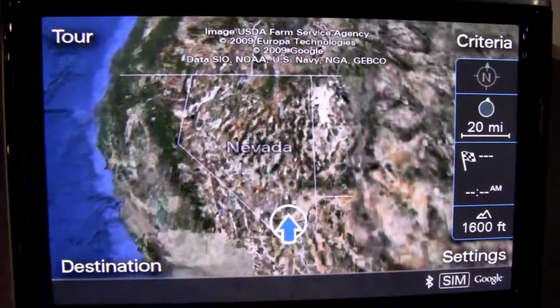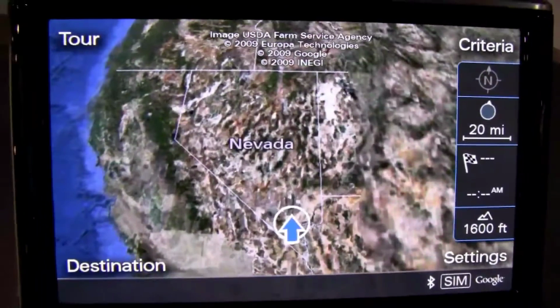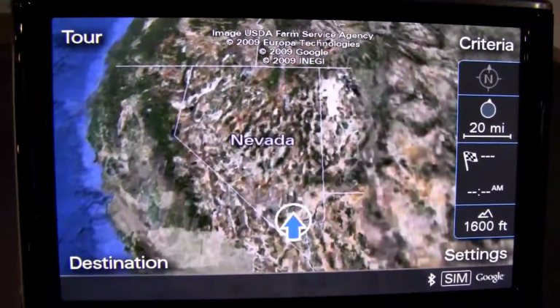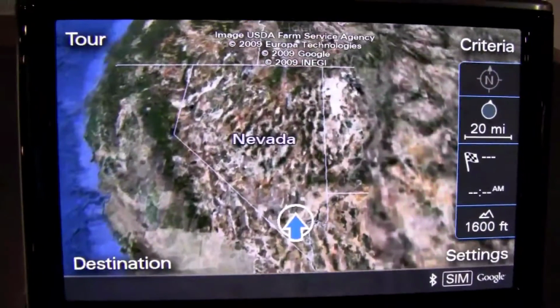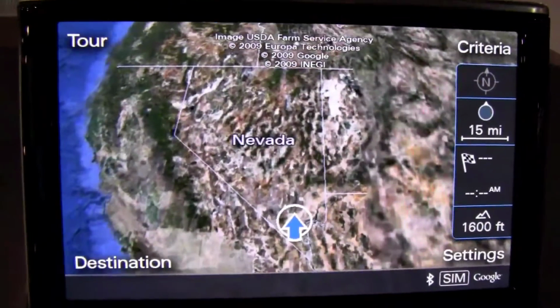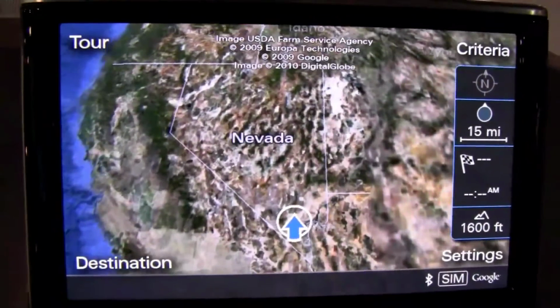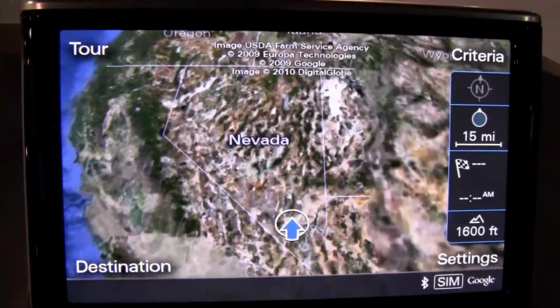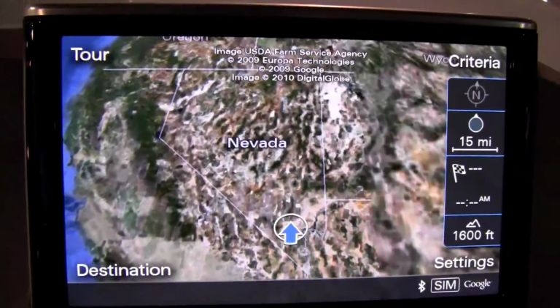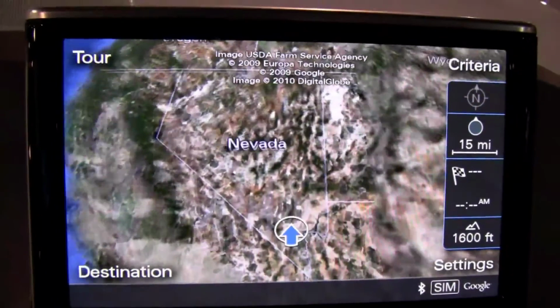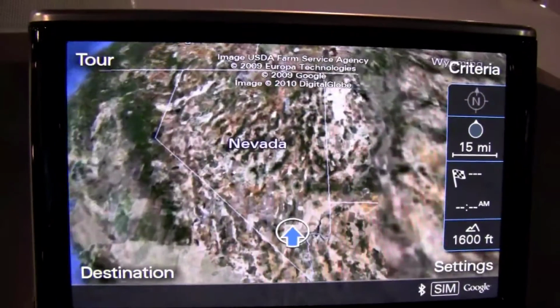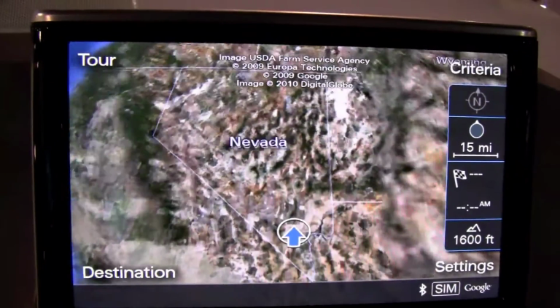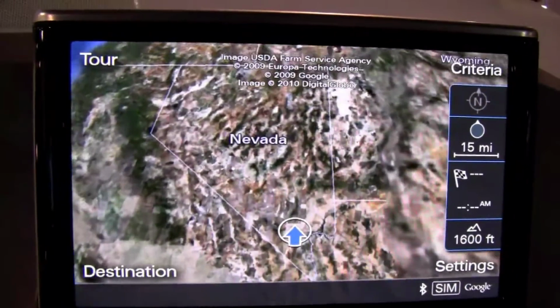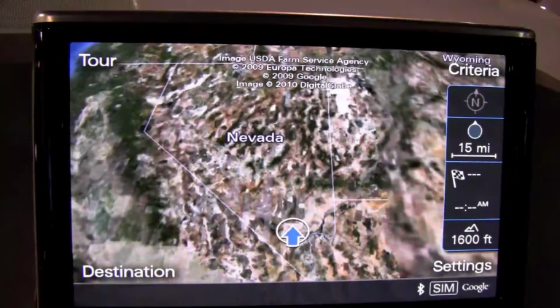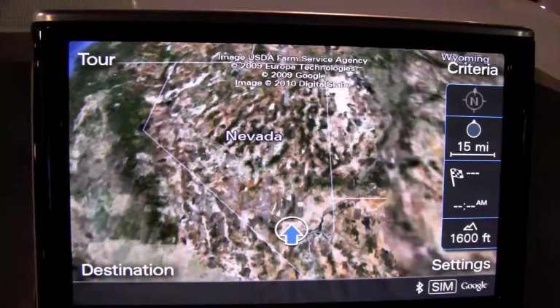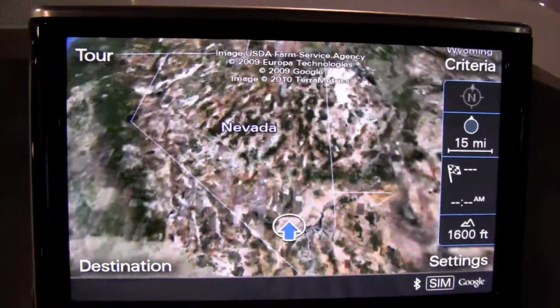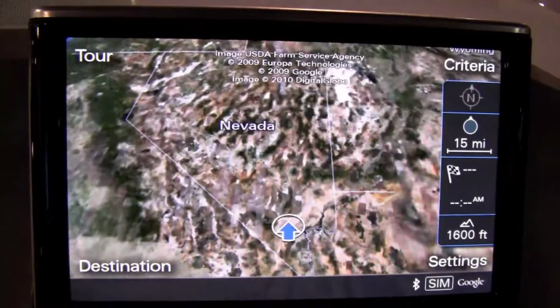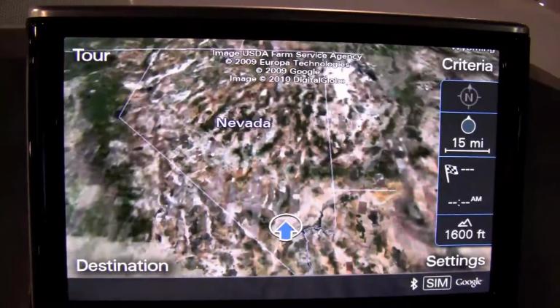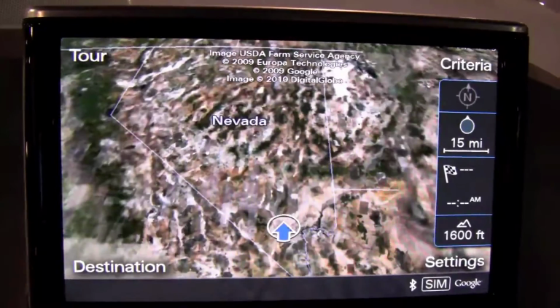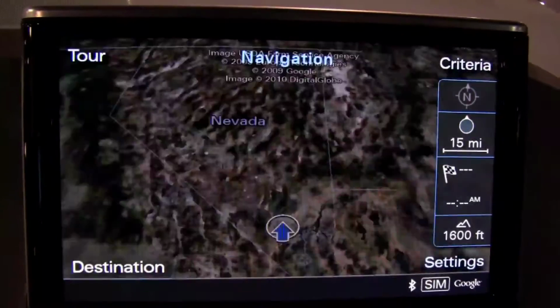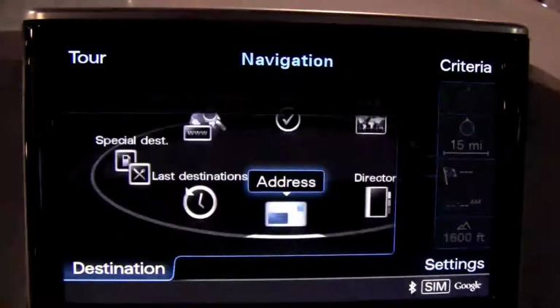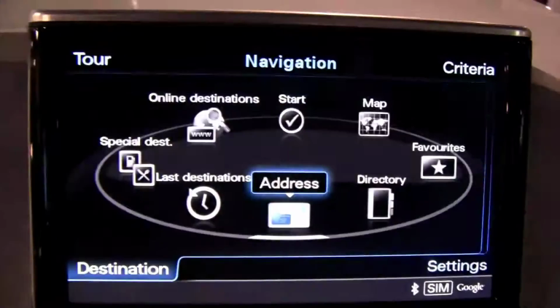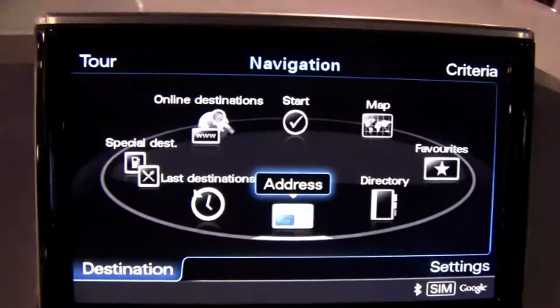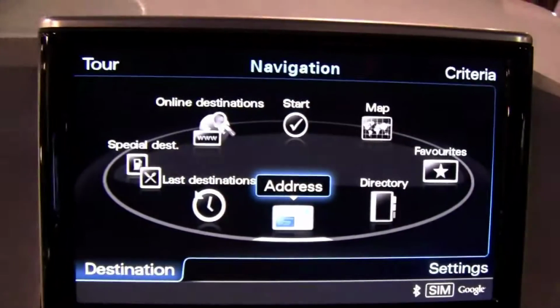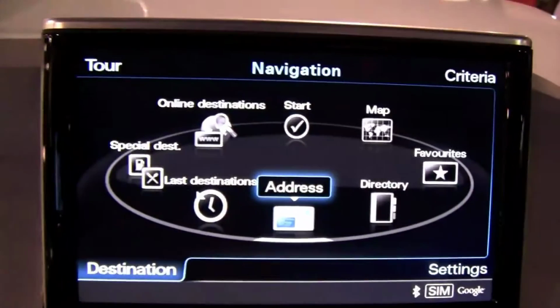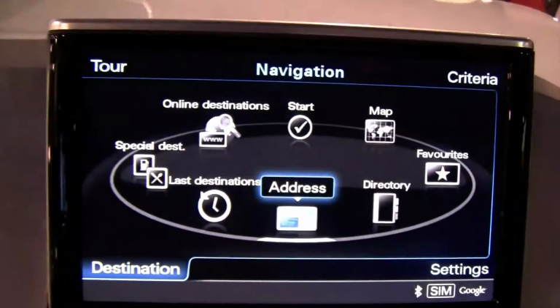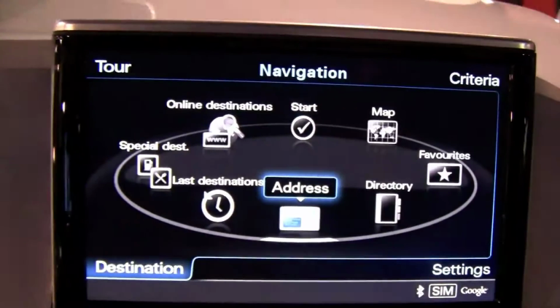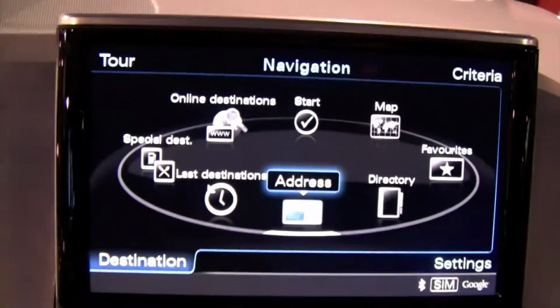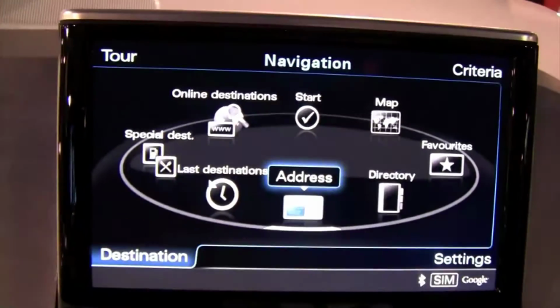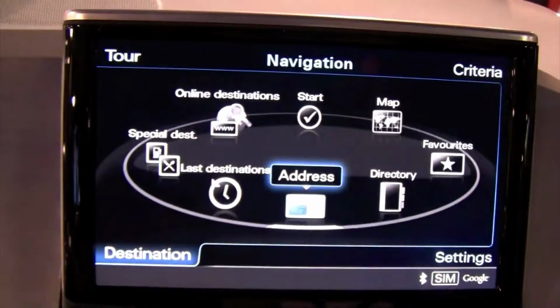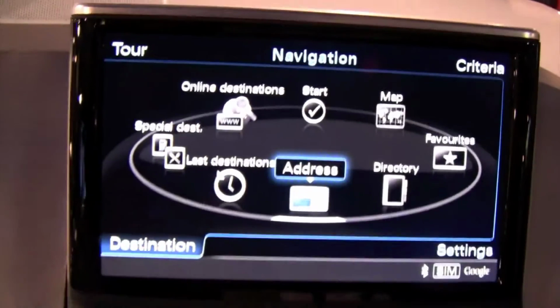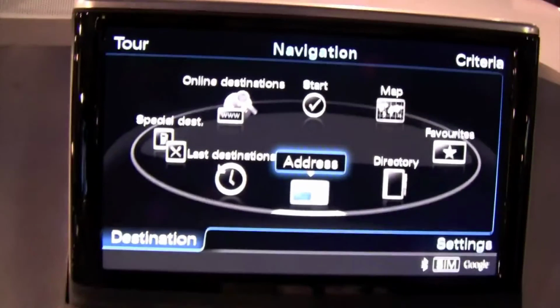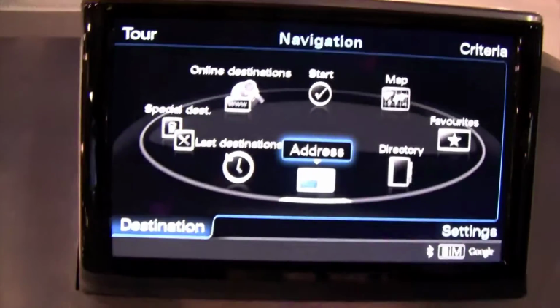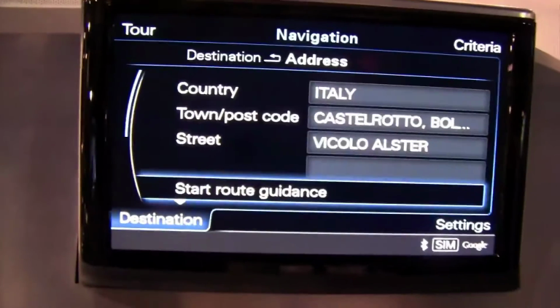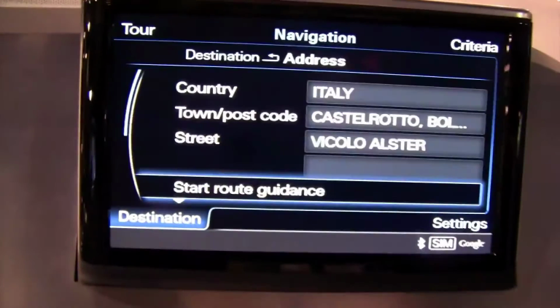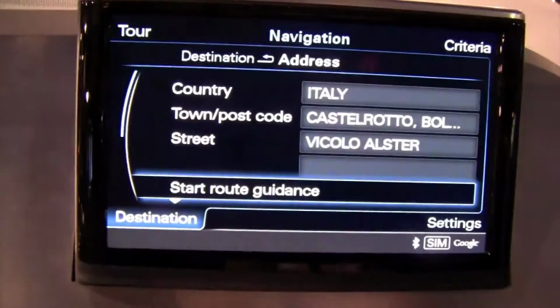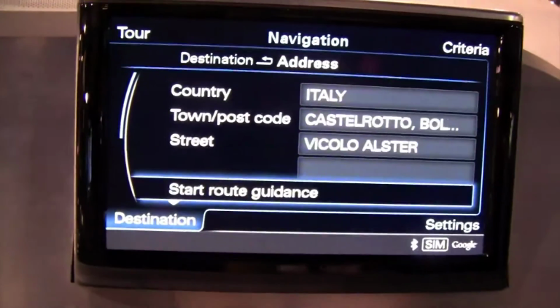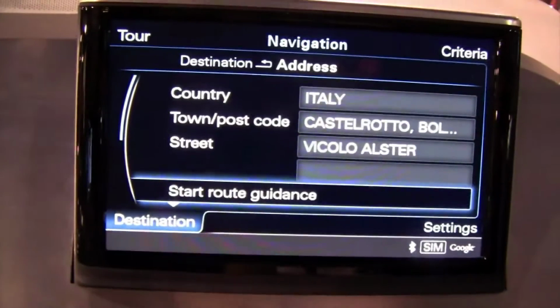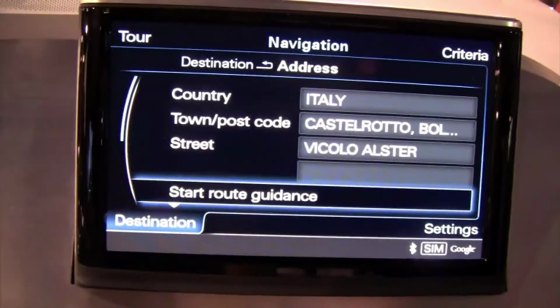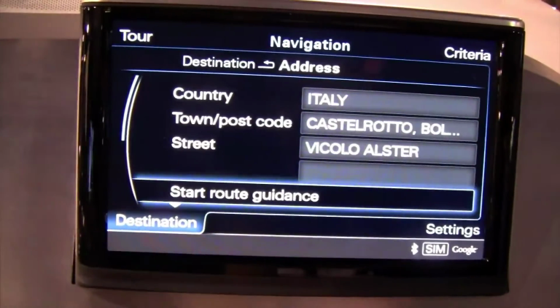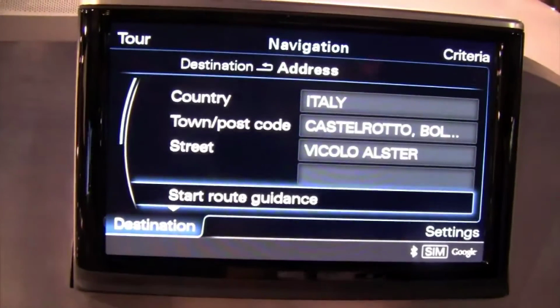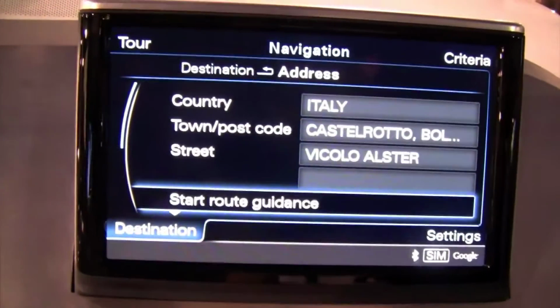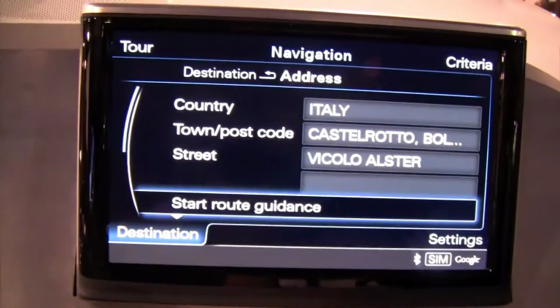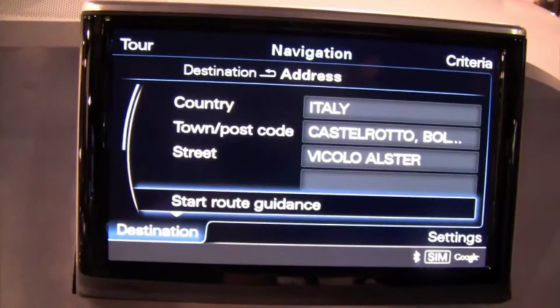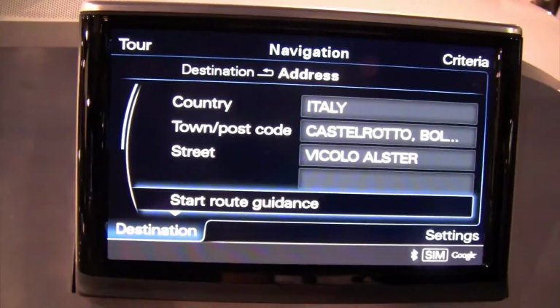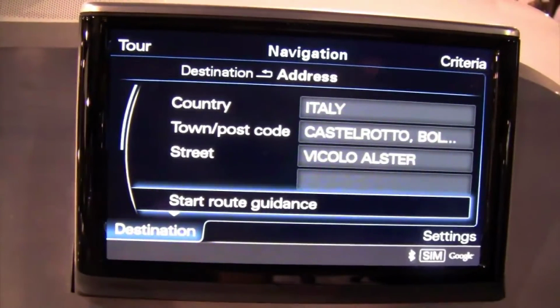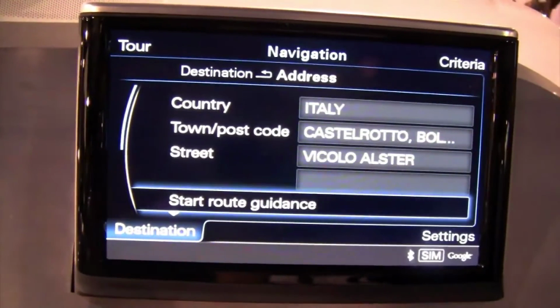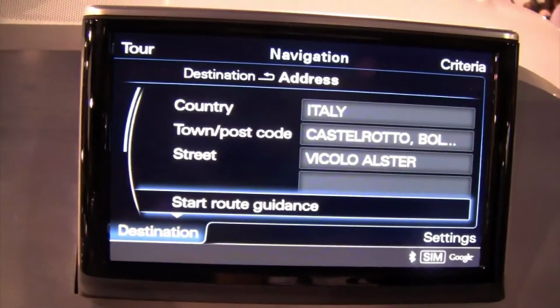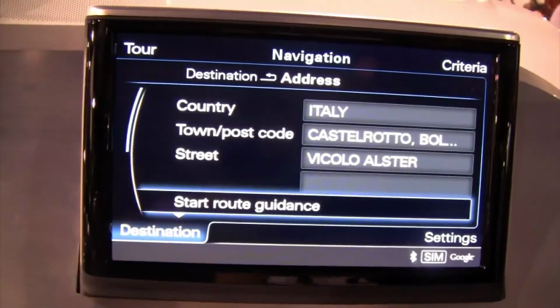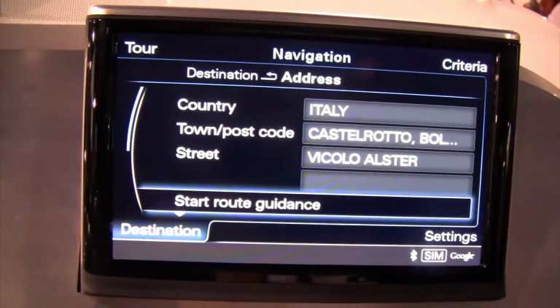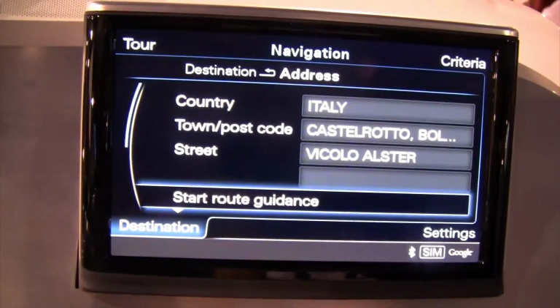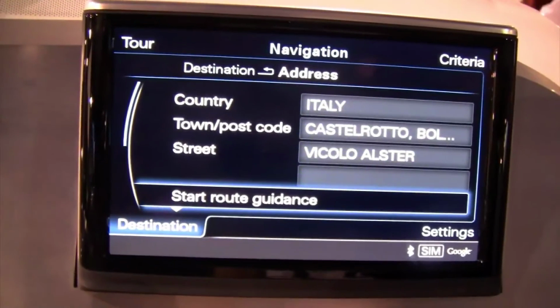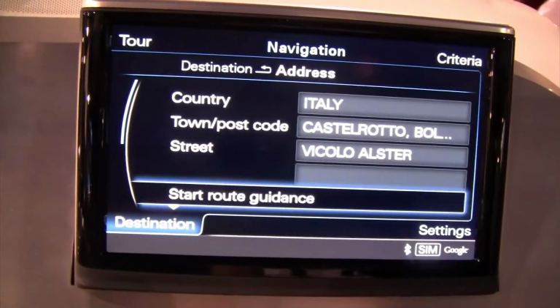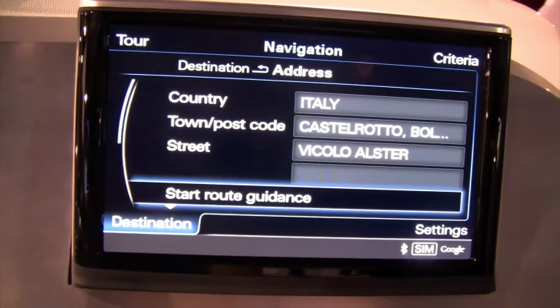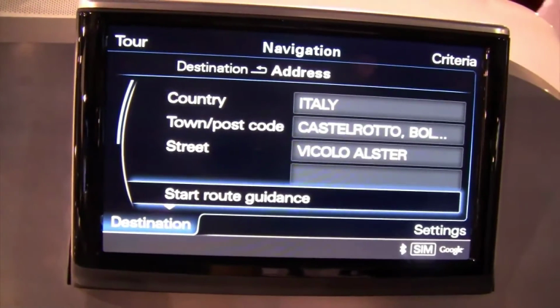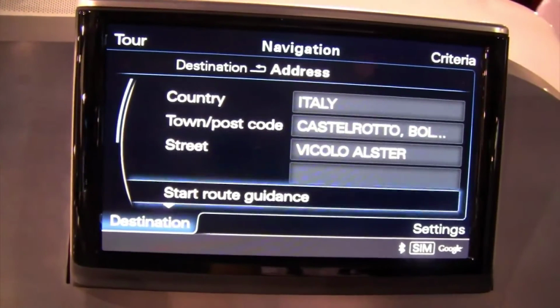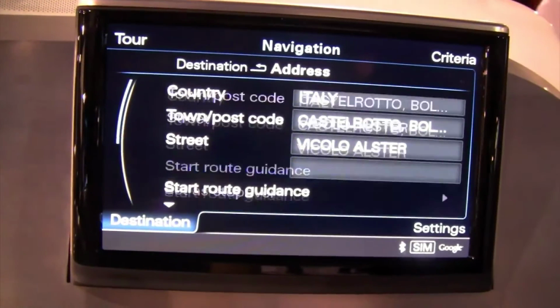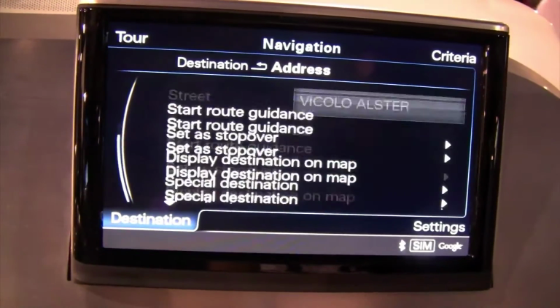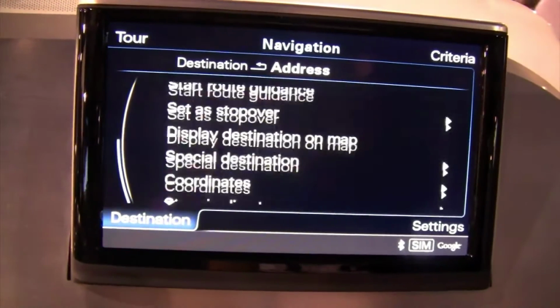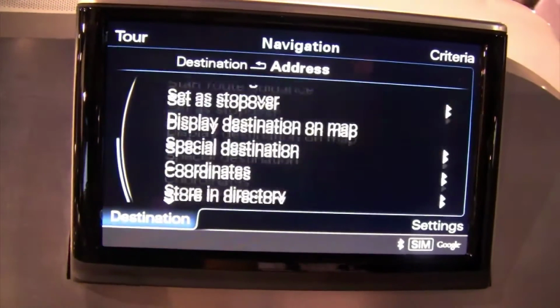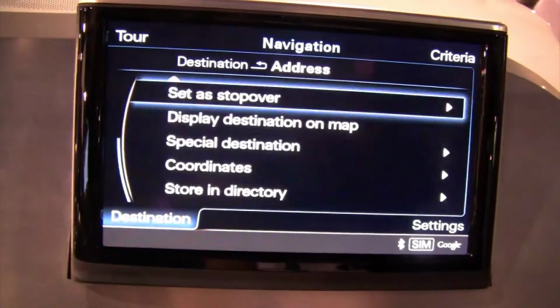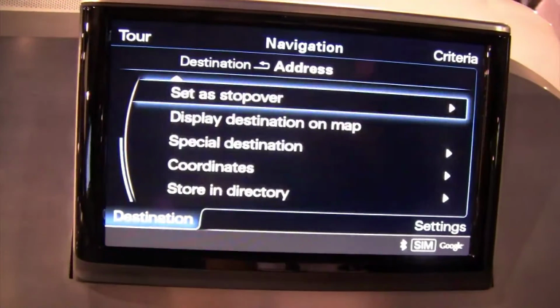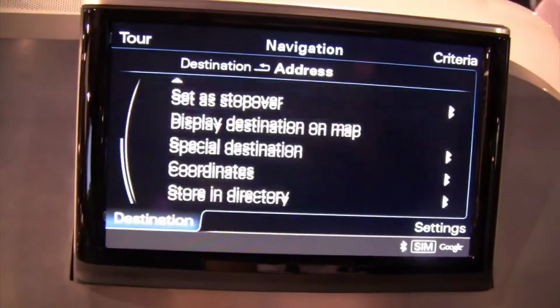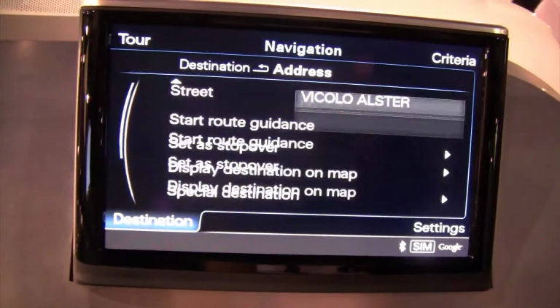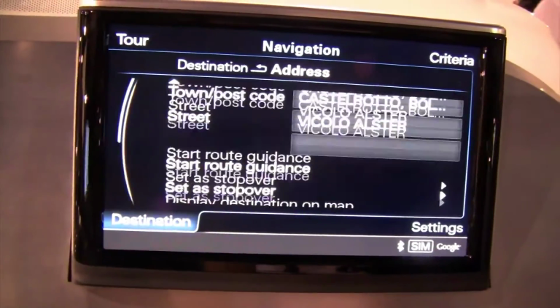Let's go to destination, address, and let's enter a street.